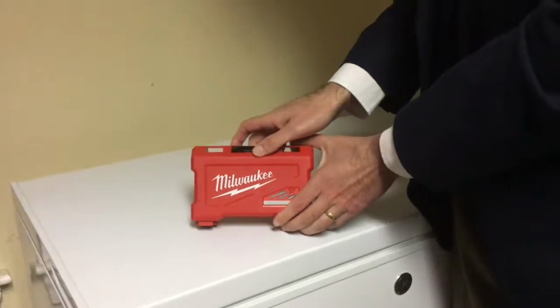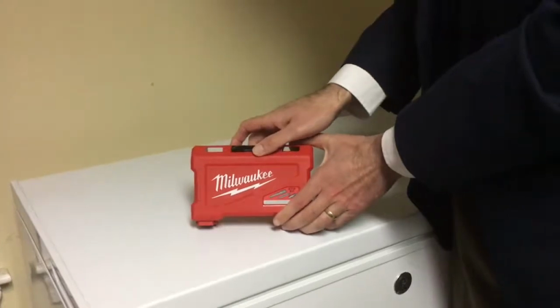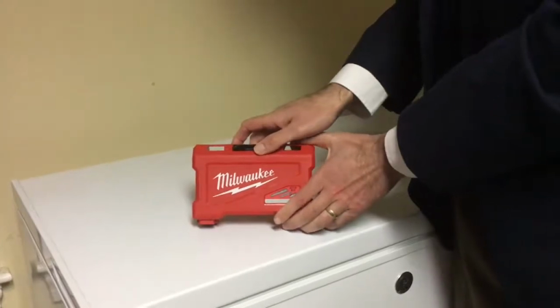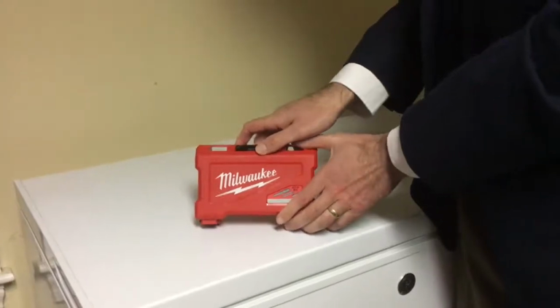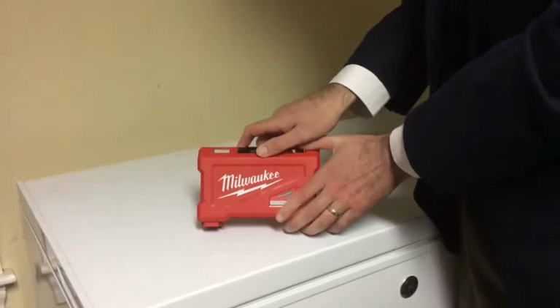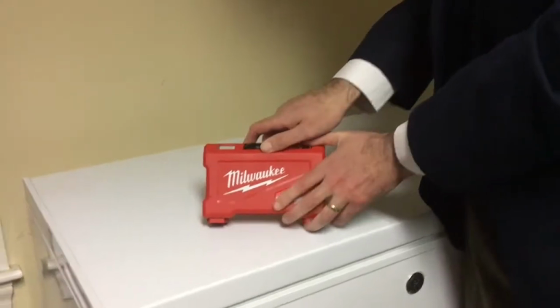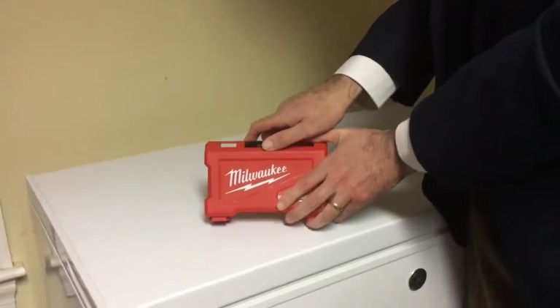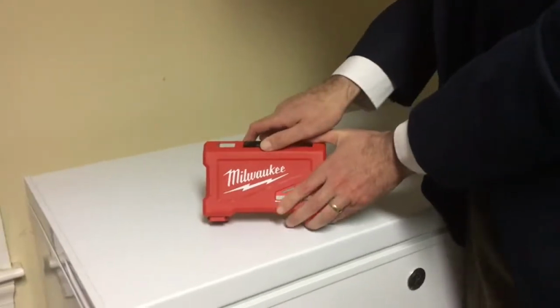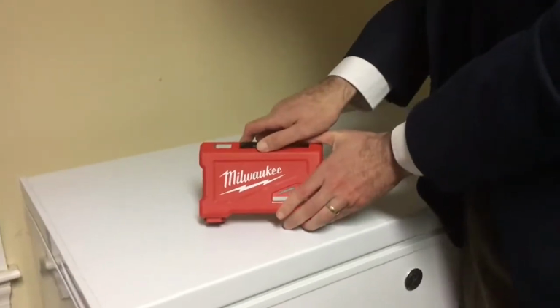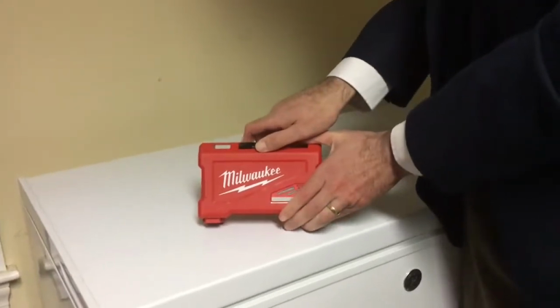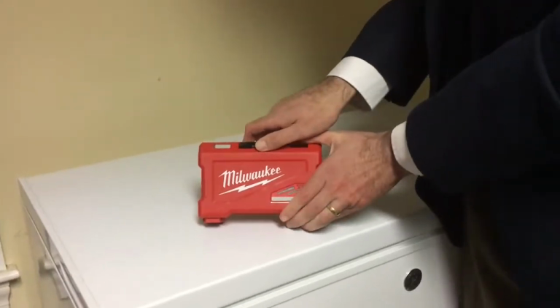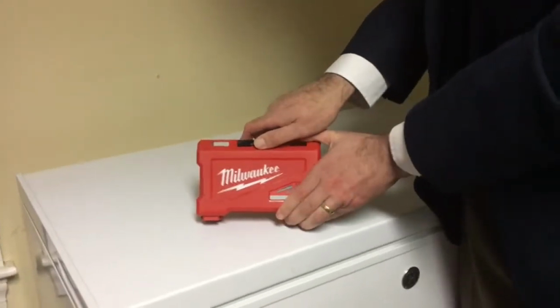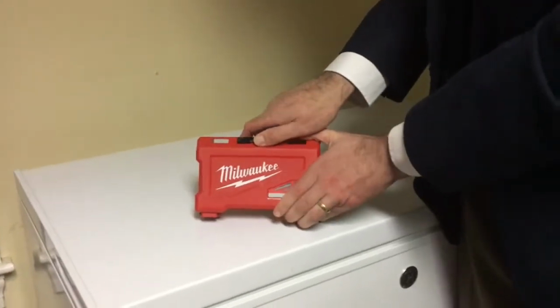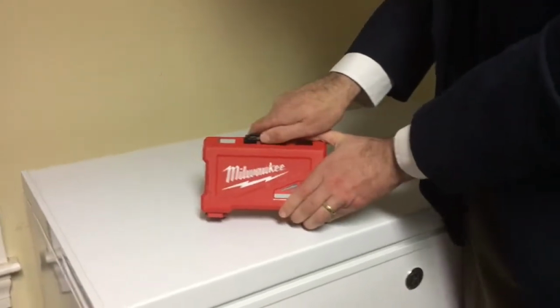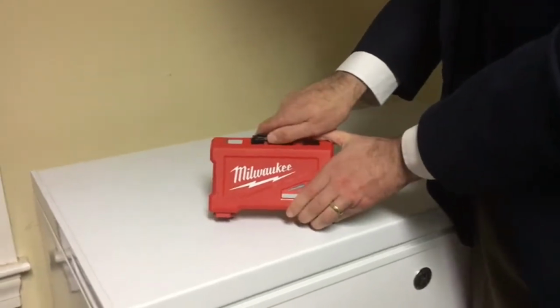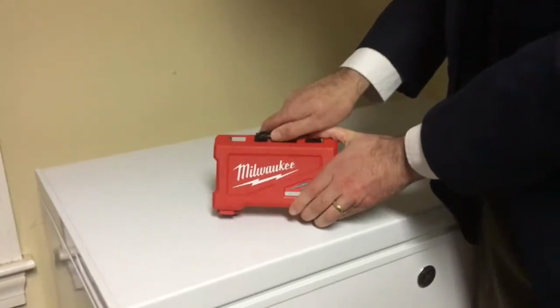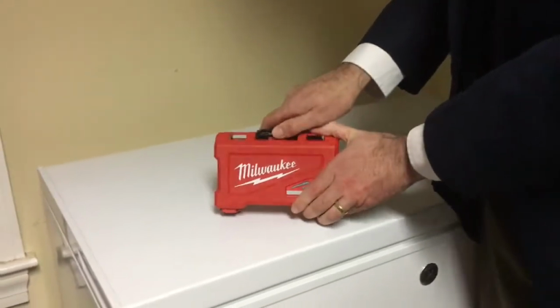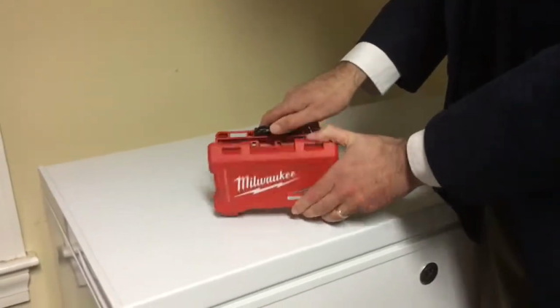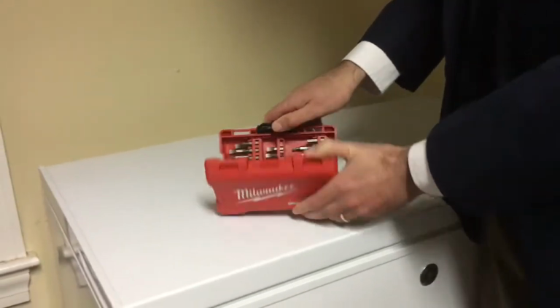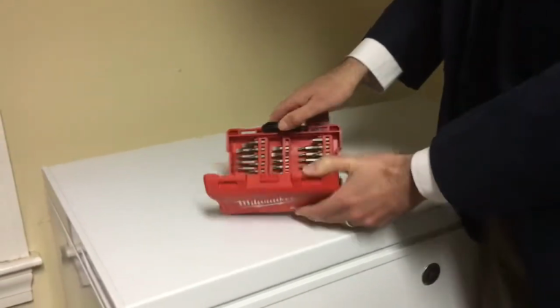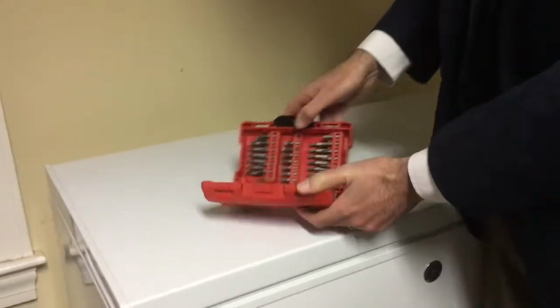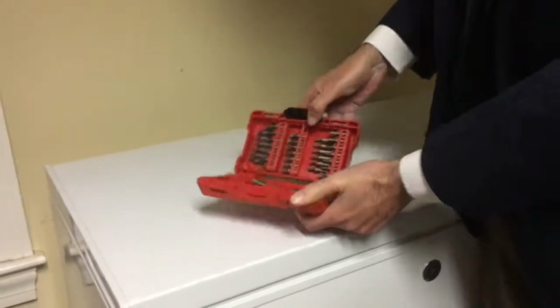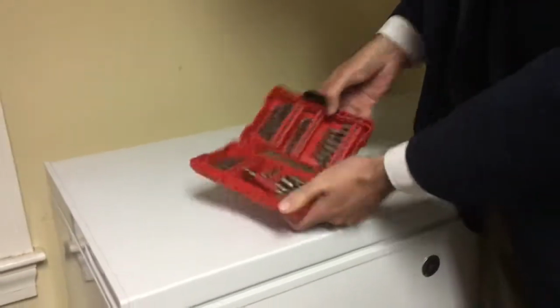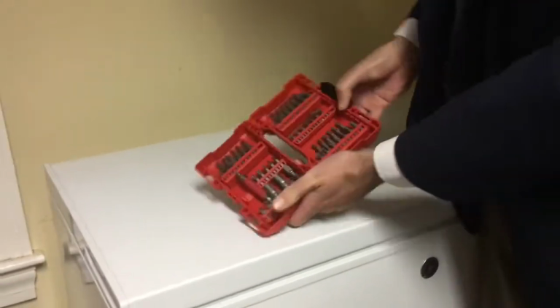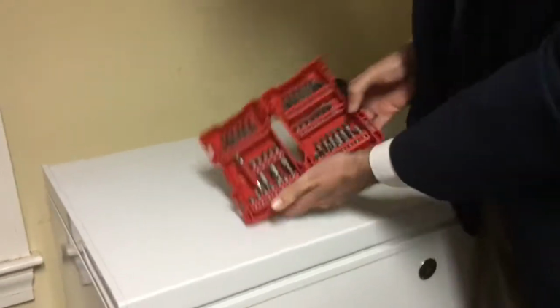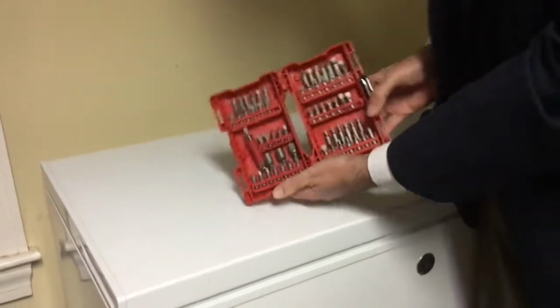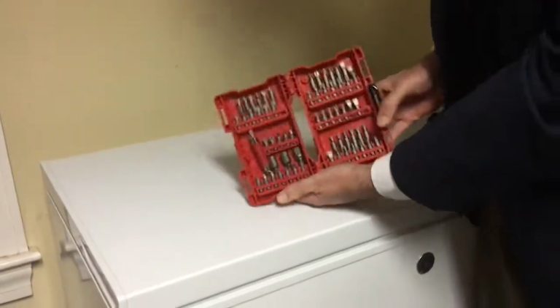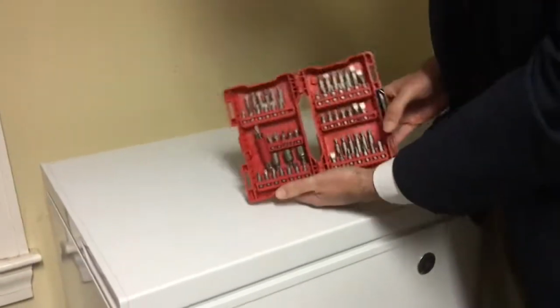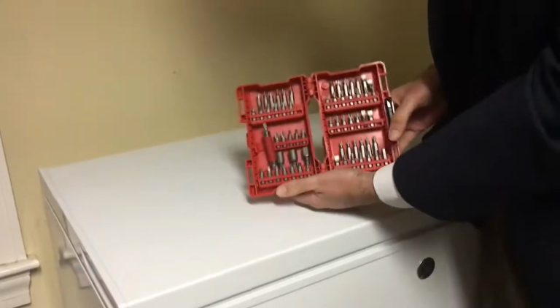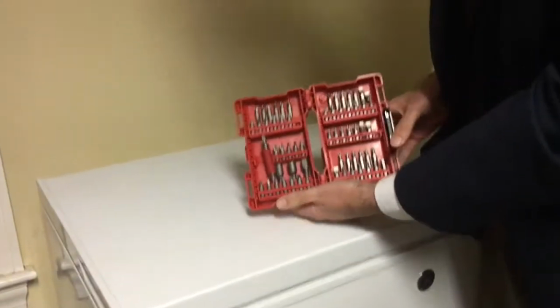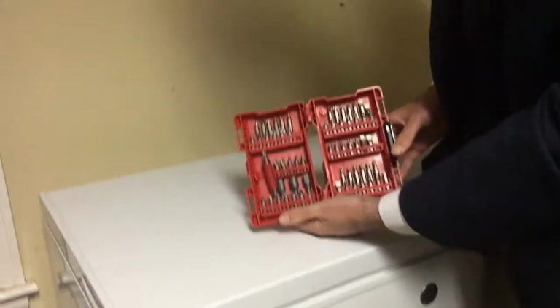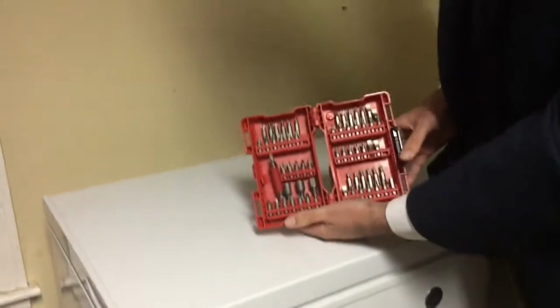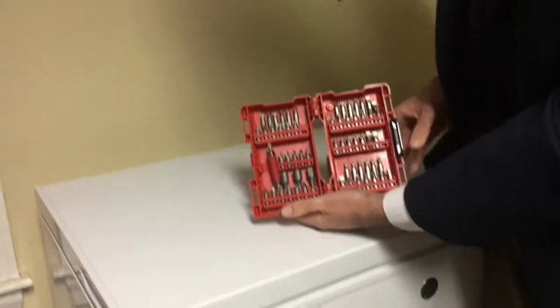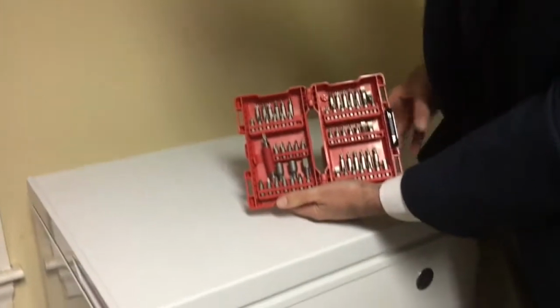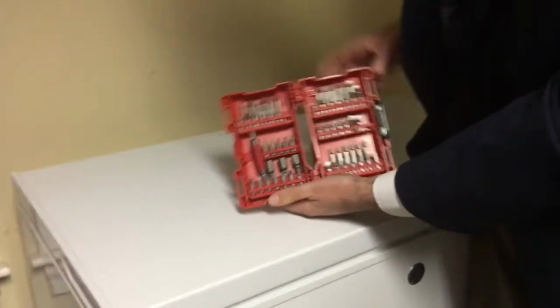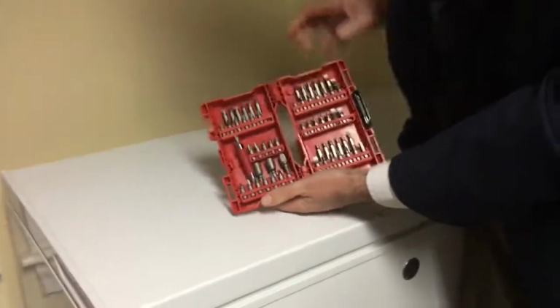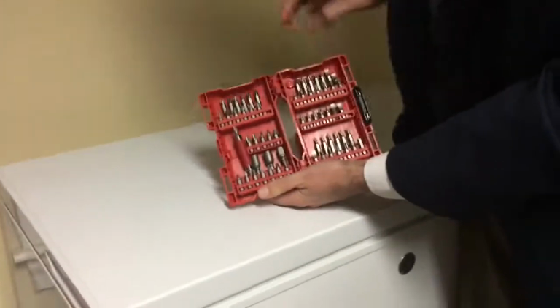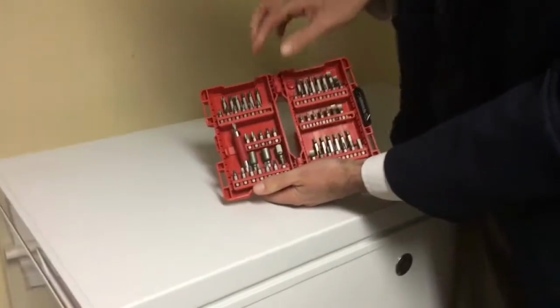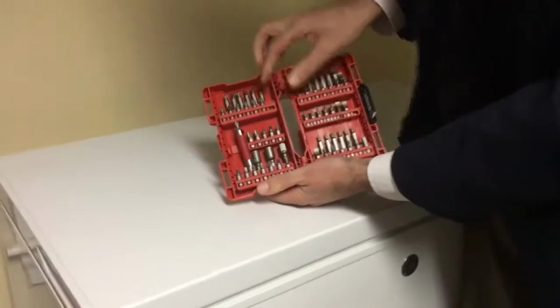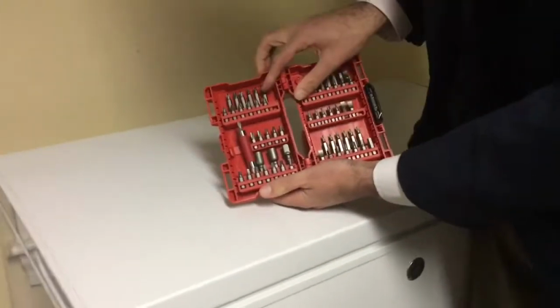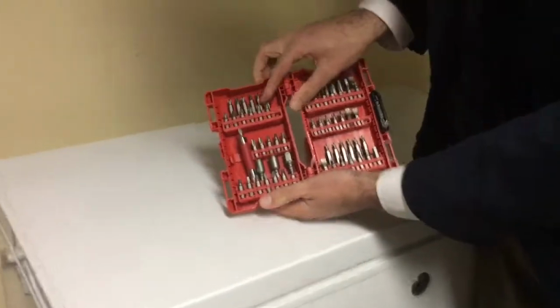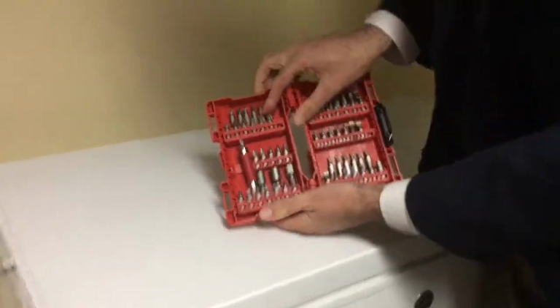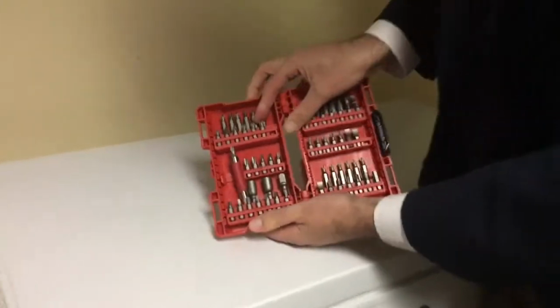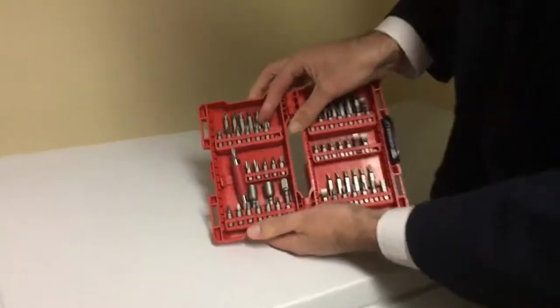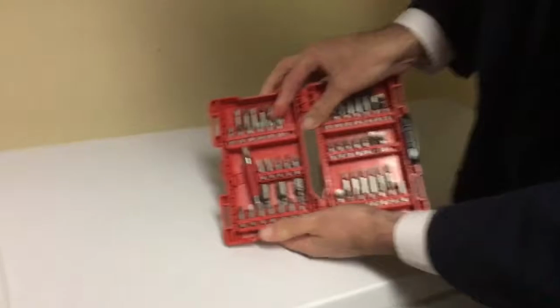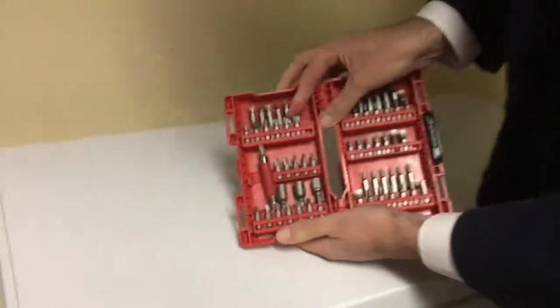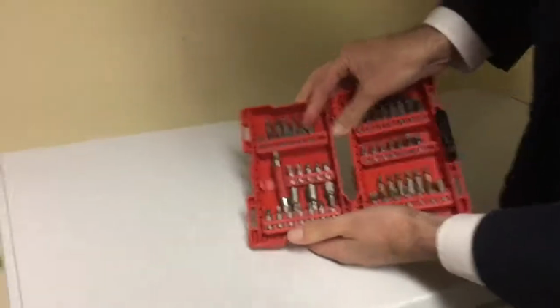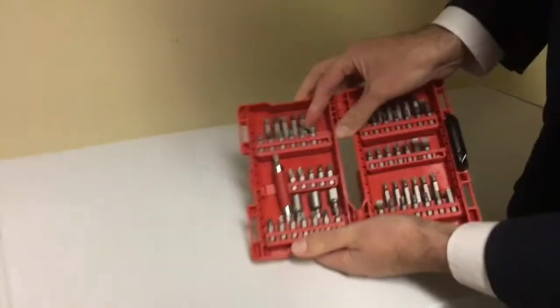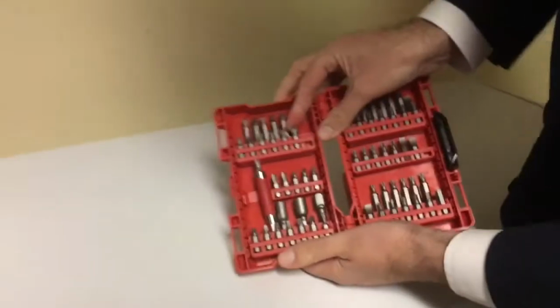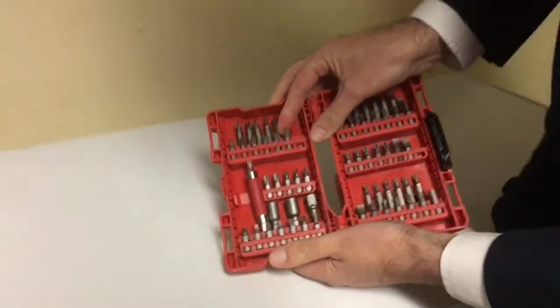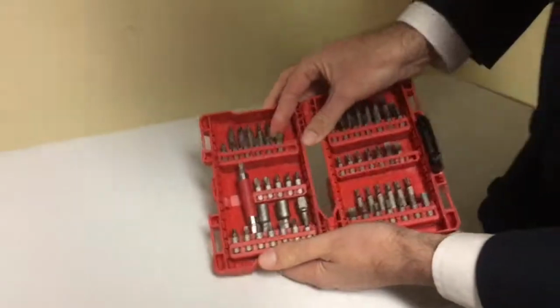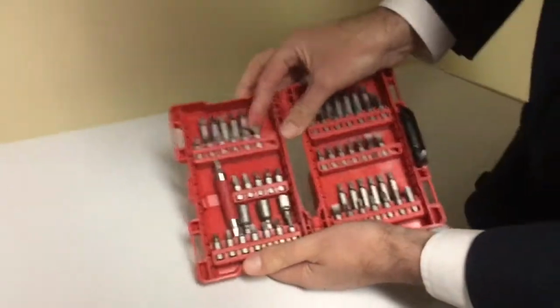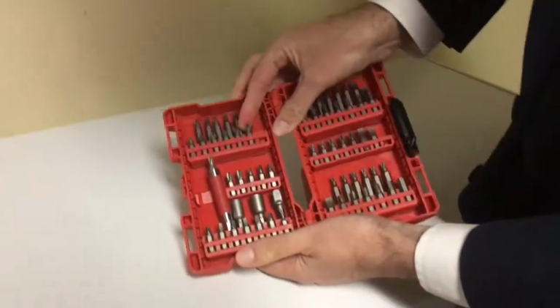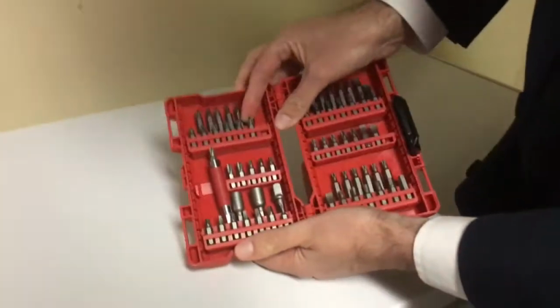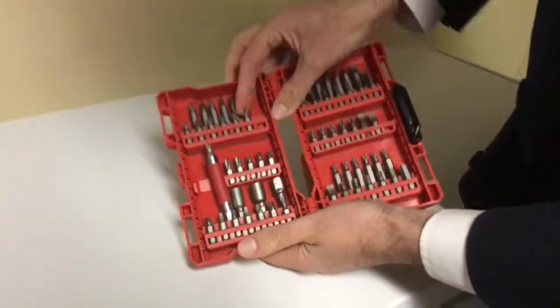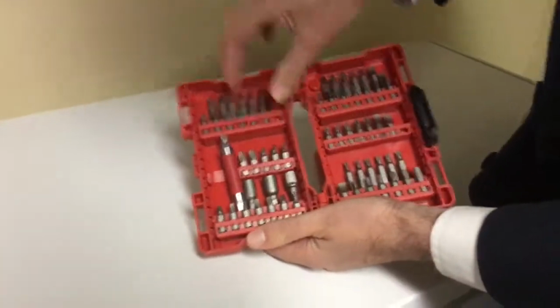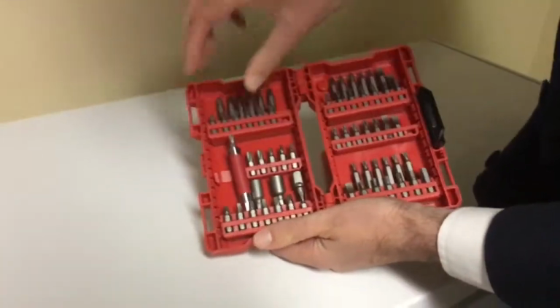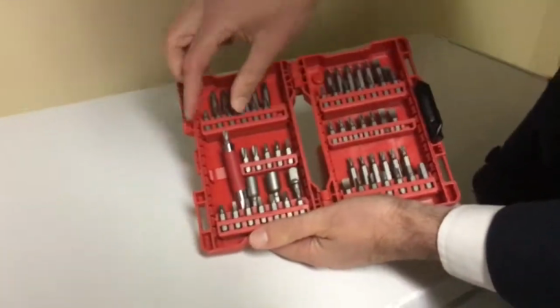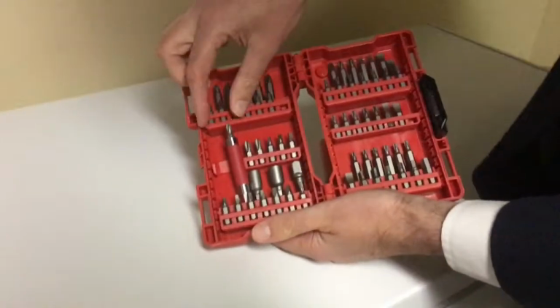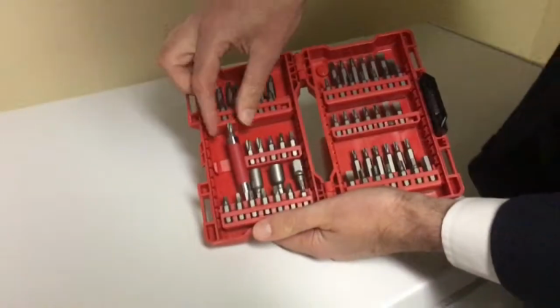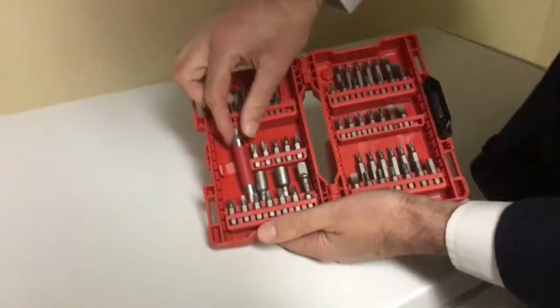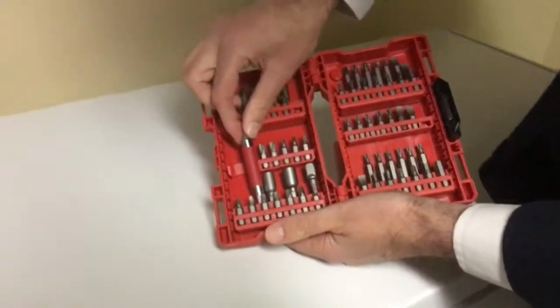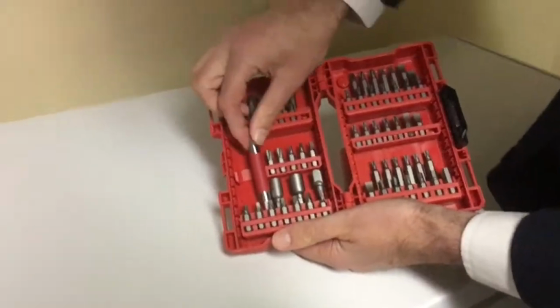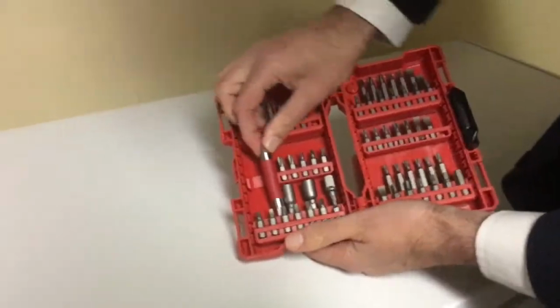I like this plastic red case that the screwdriver bits come in. It holds them all in nice rows and is easy to see.